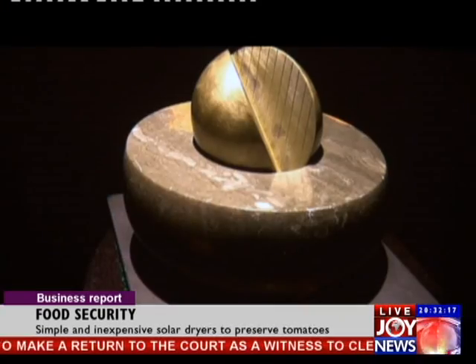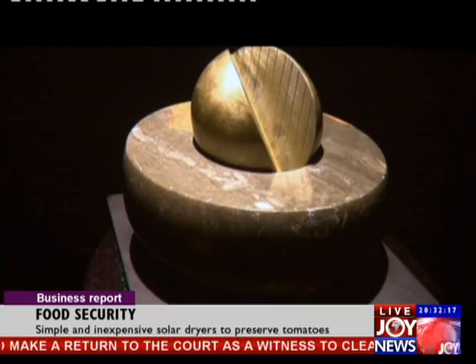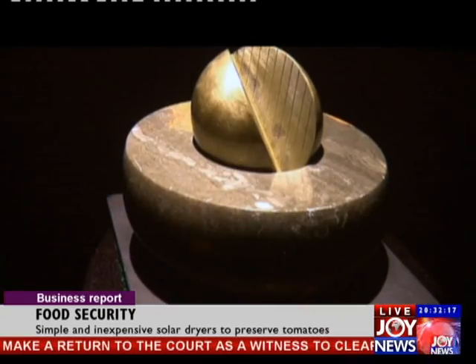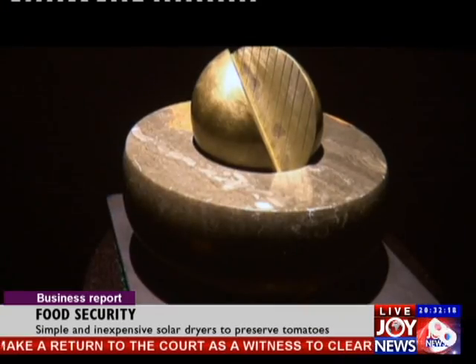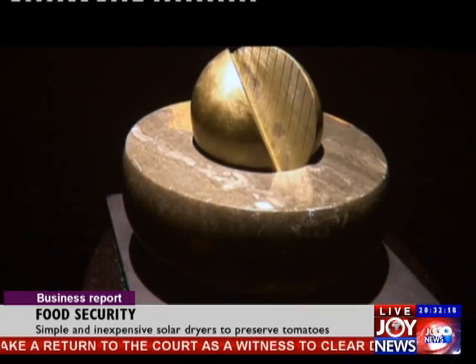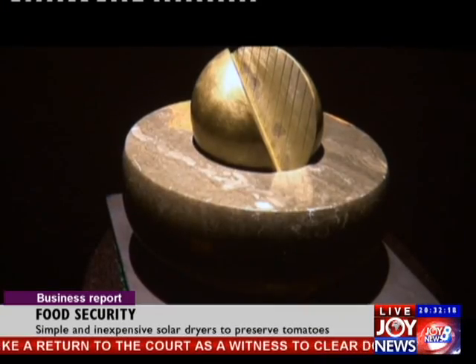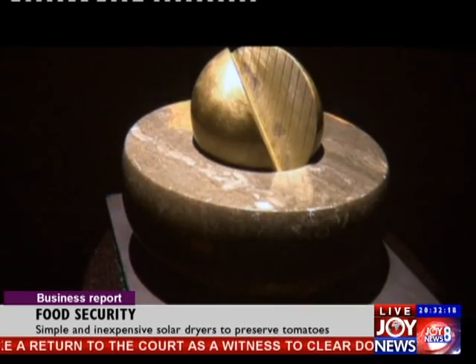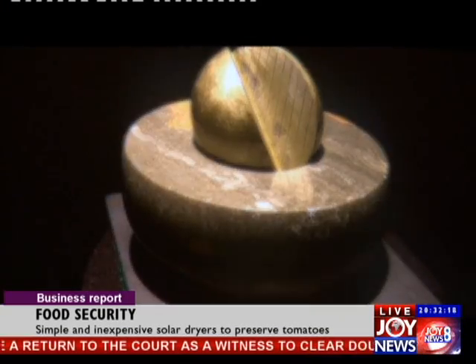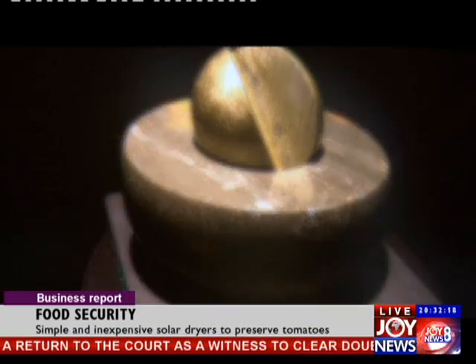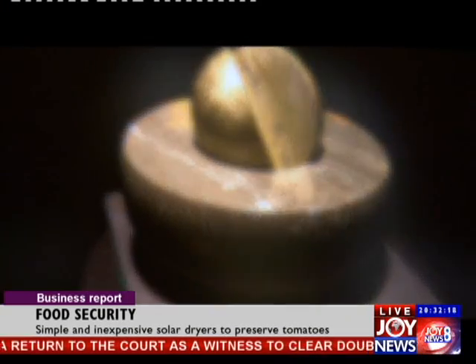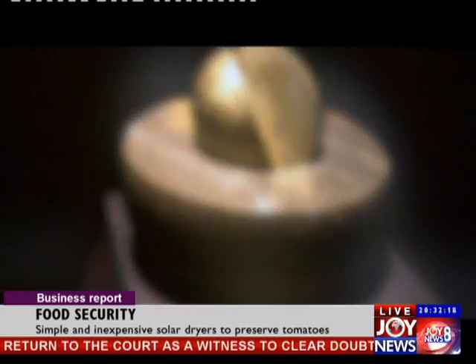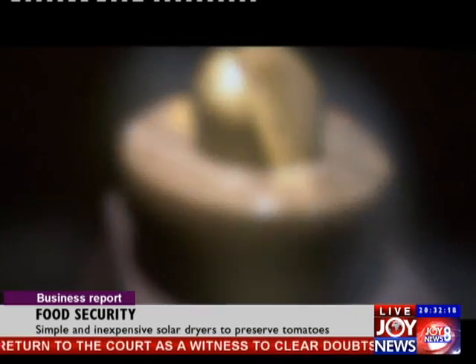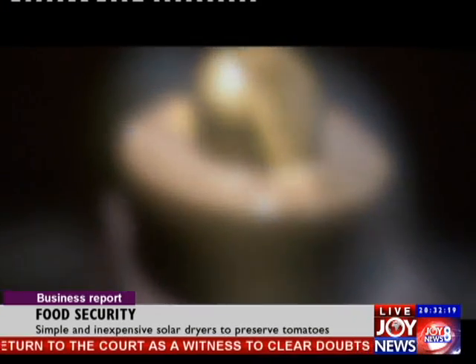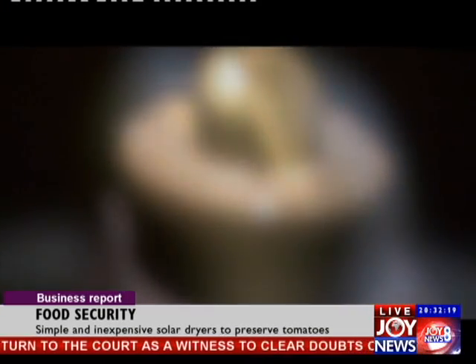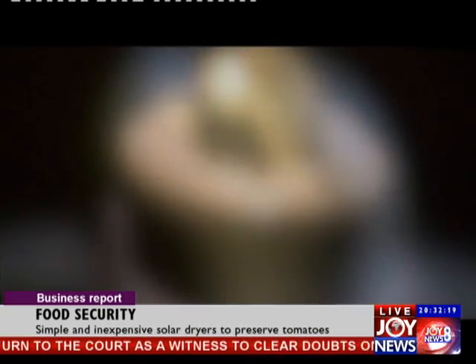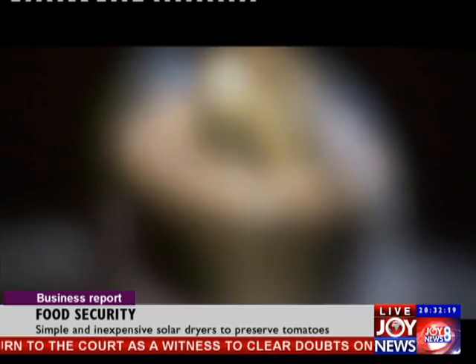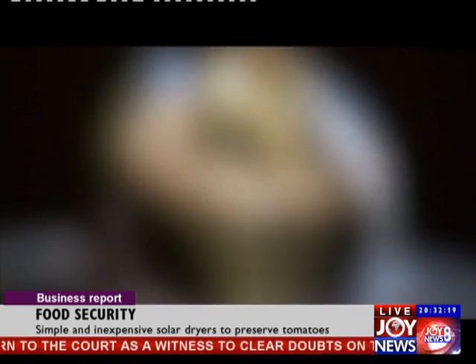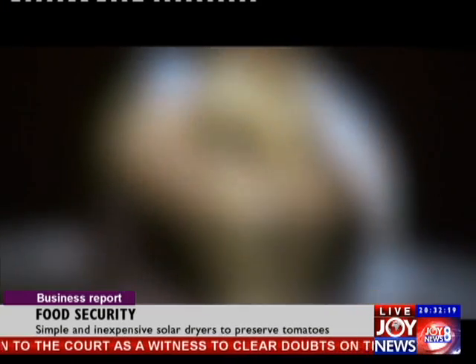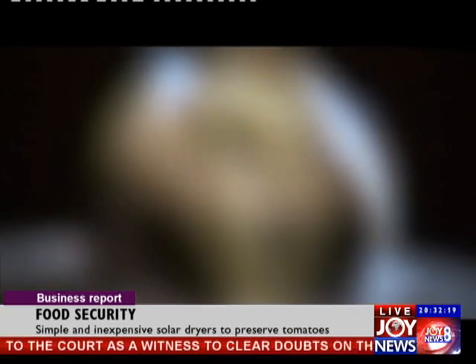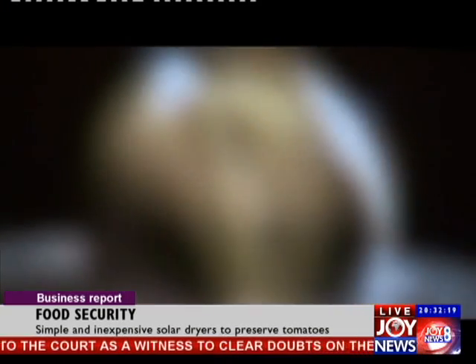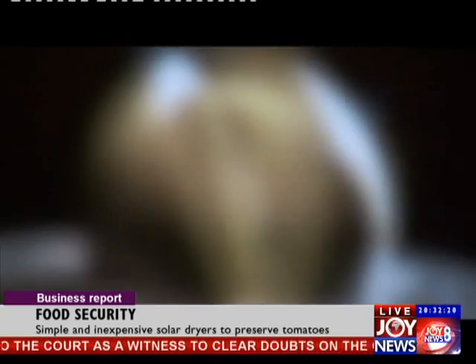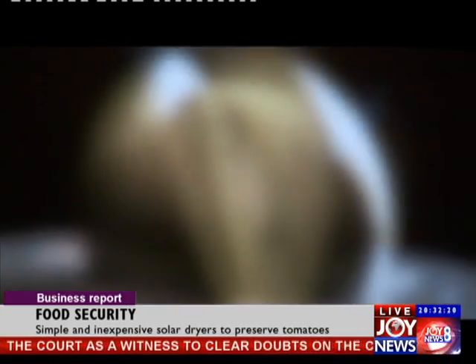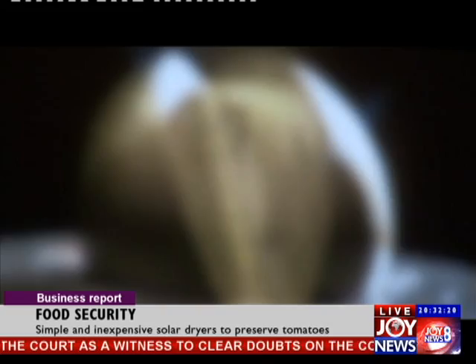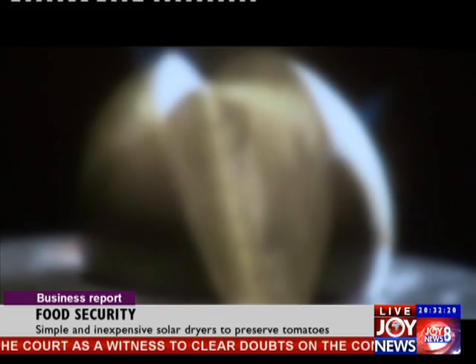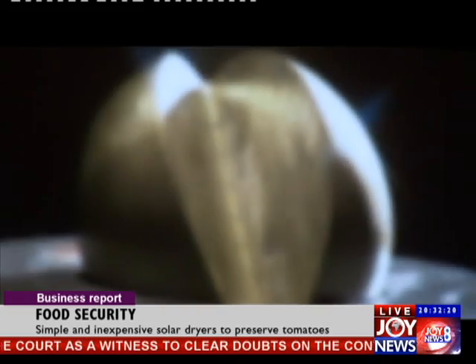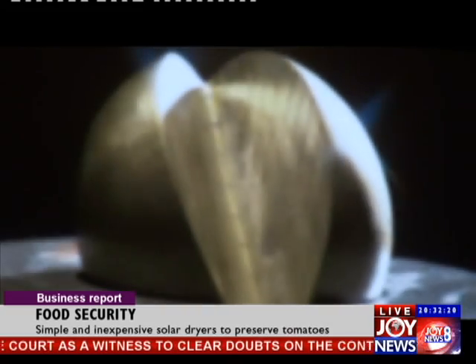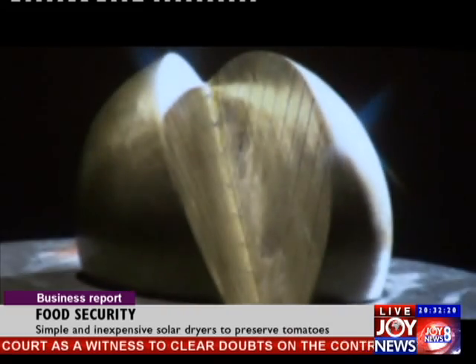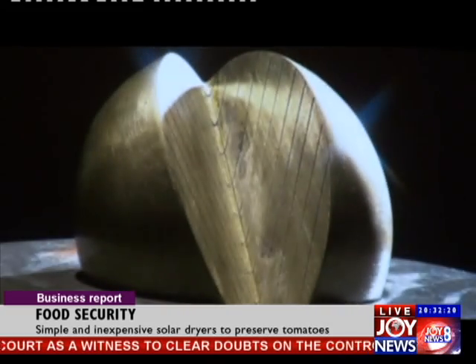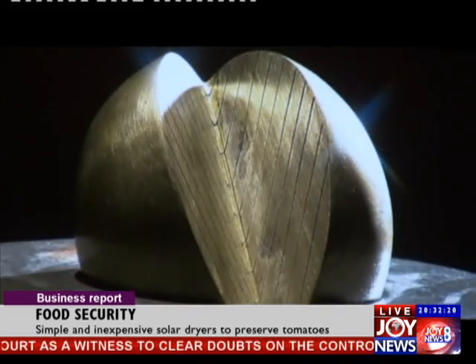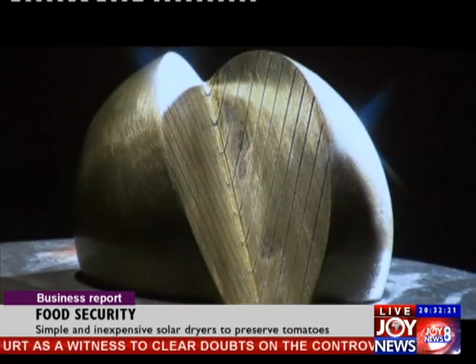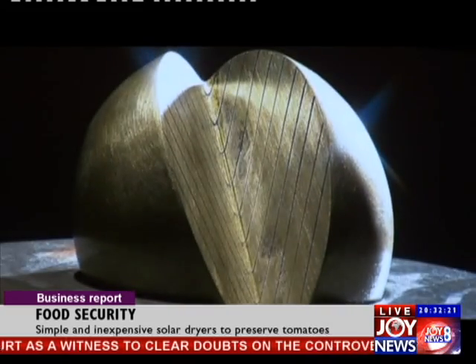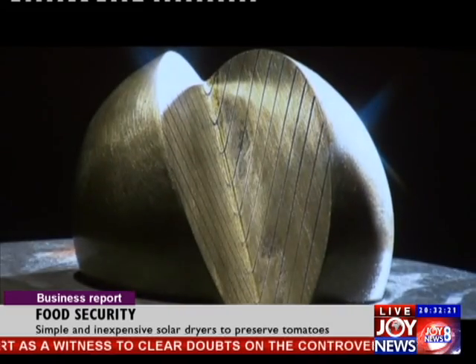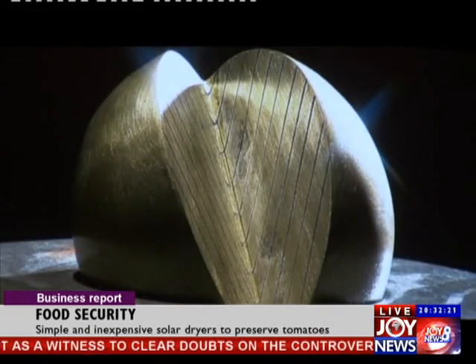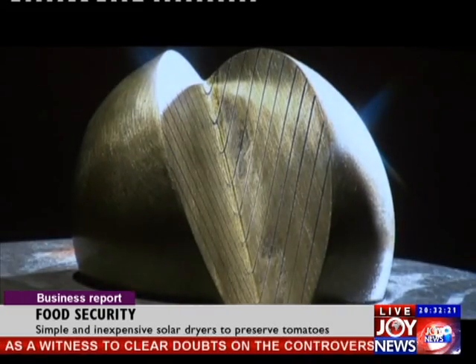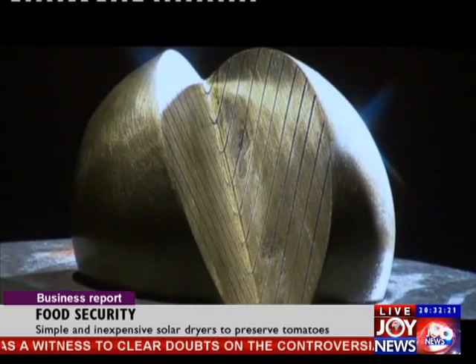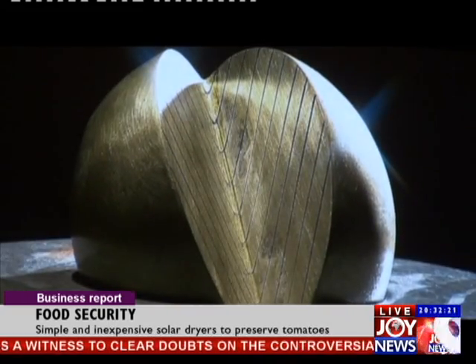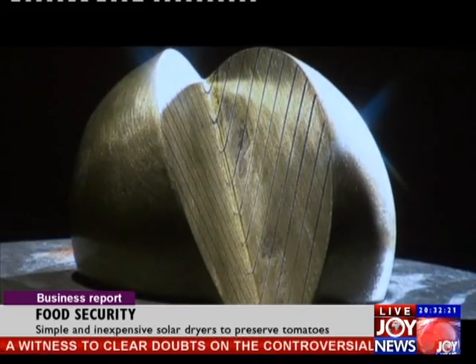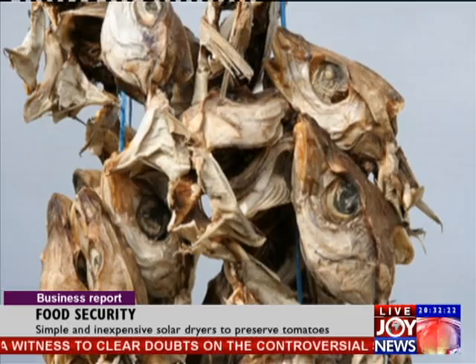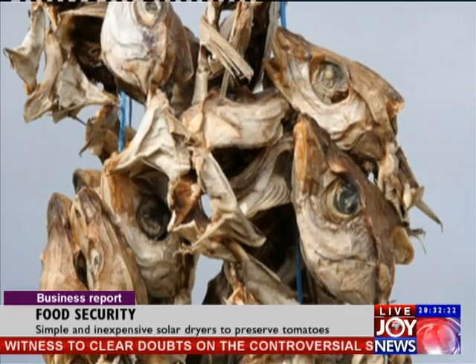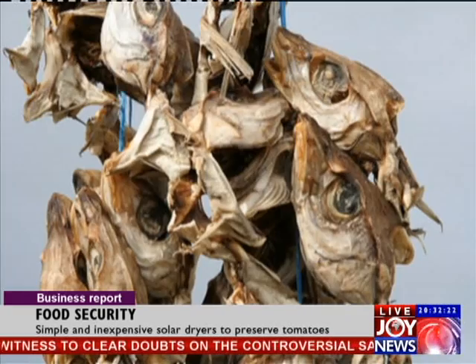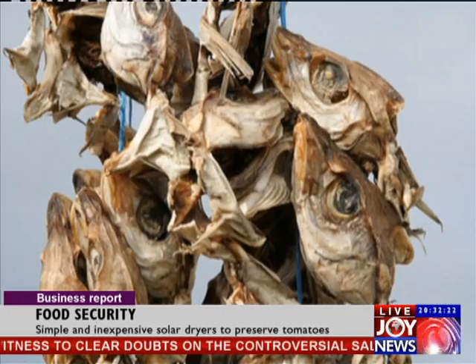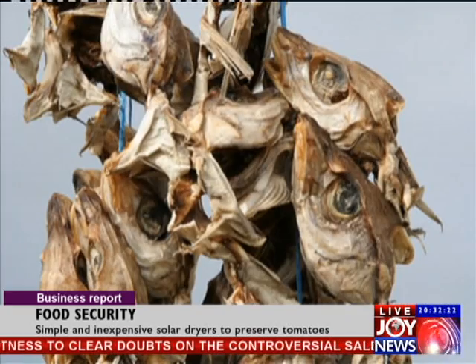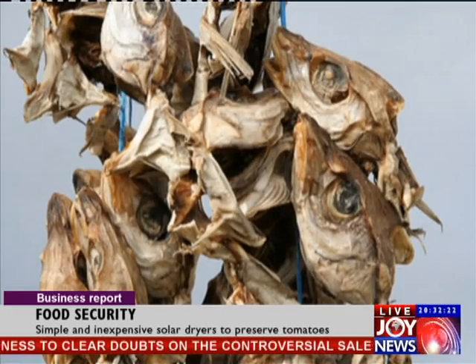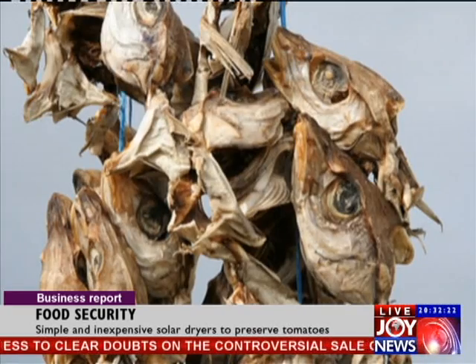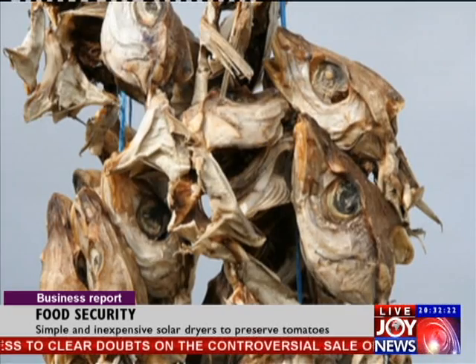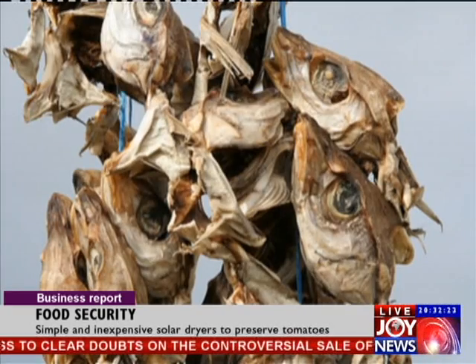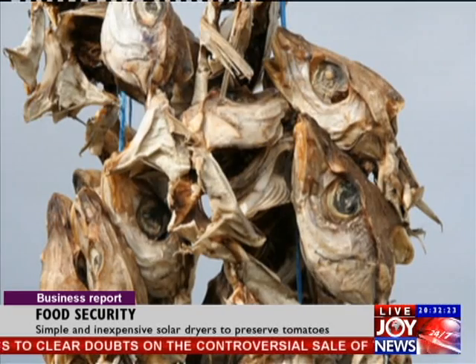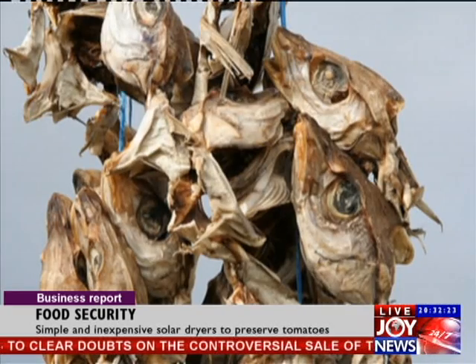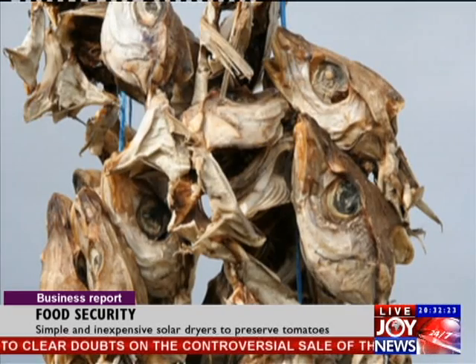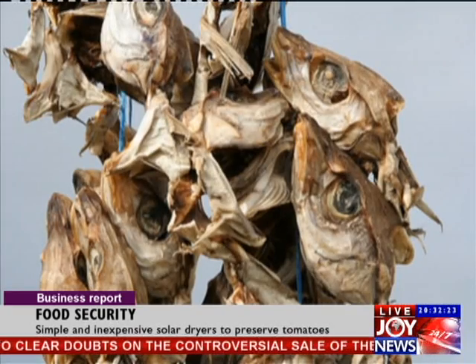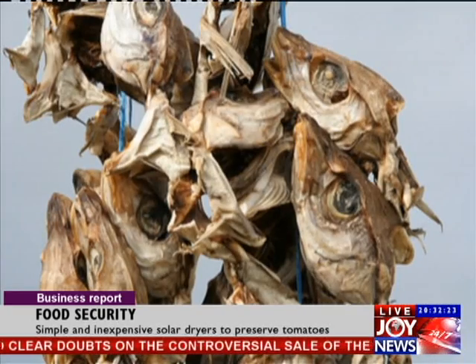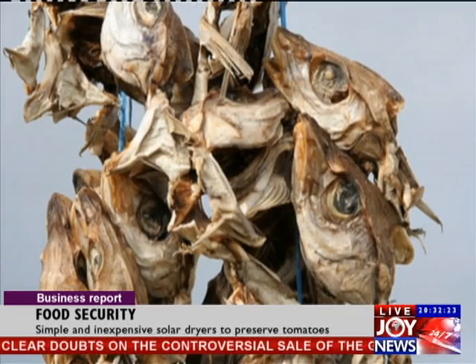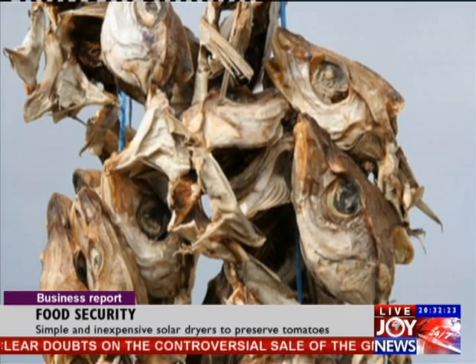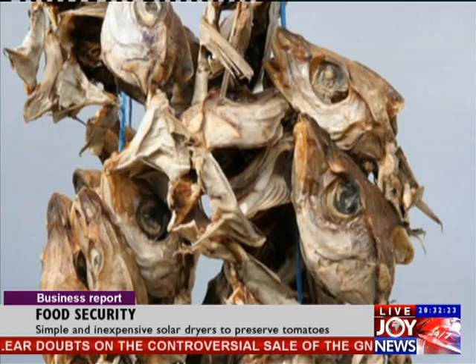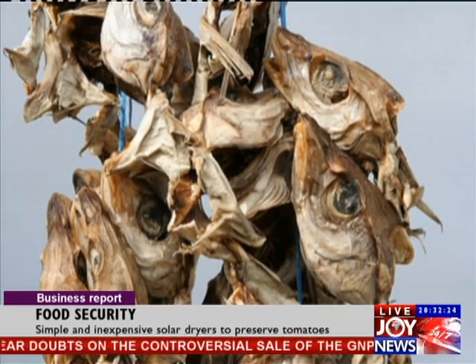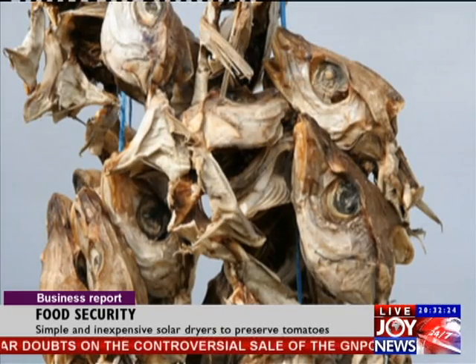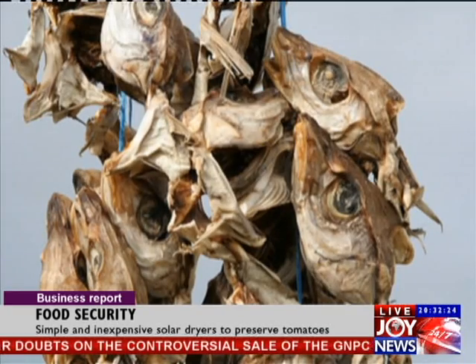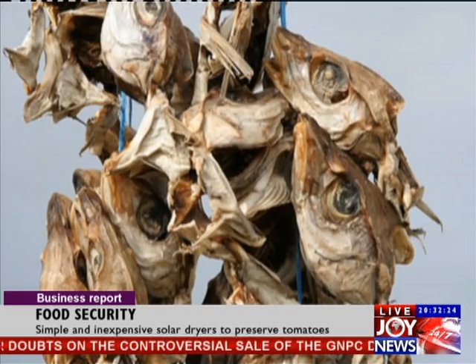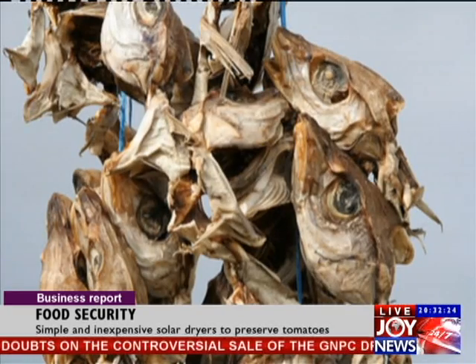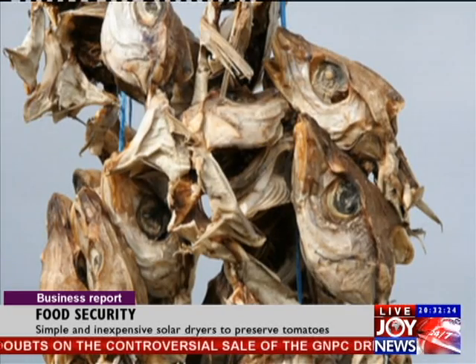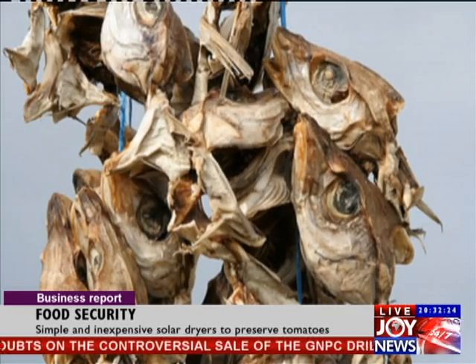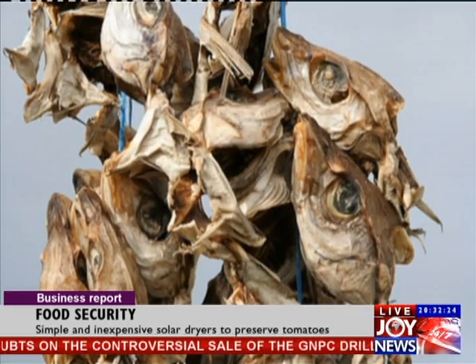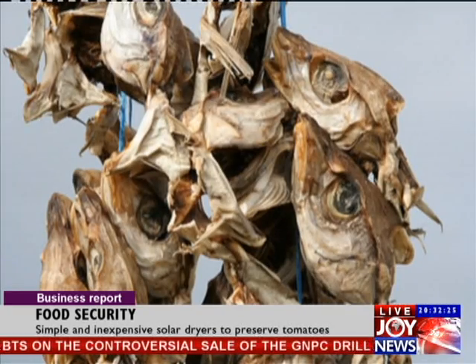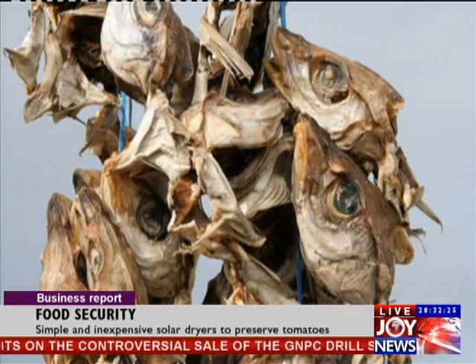At this year's World Food Prize Dialogues, President Grimson of Iceland placed emphasis on food preservation through drying.